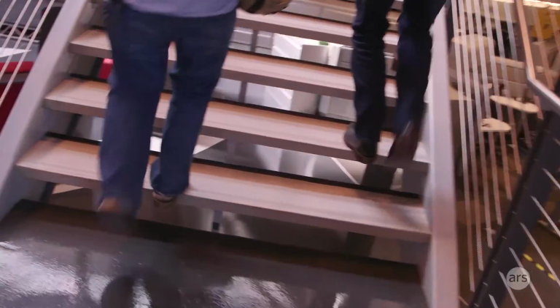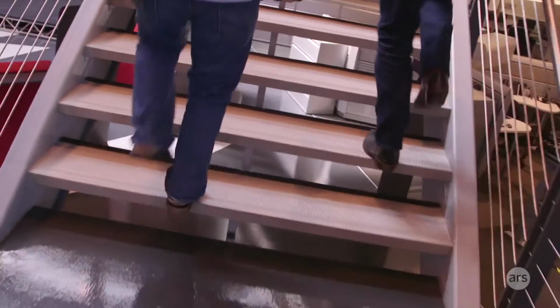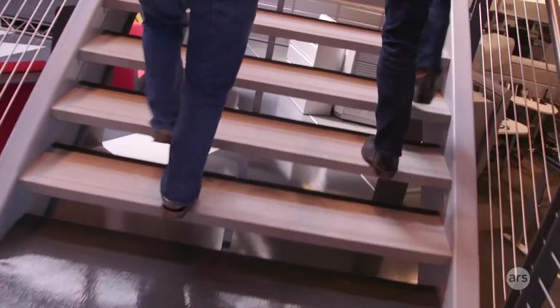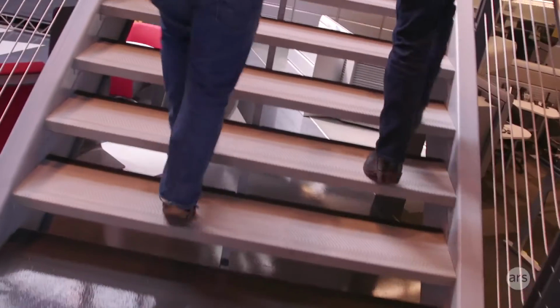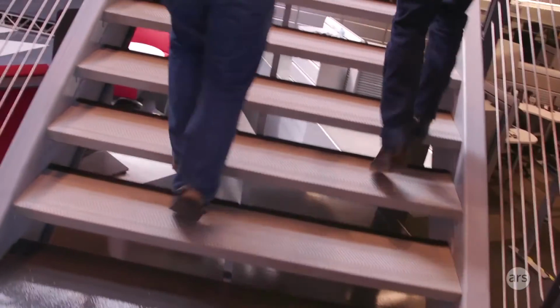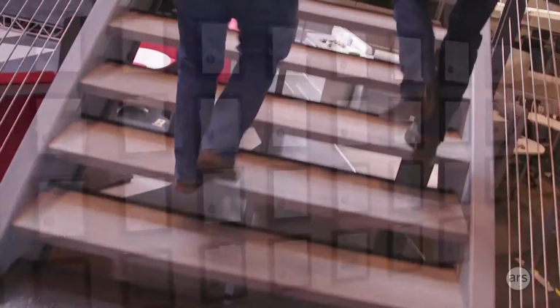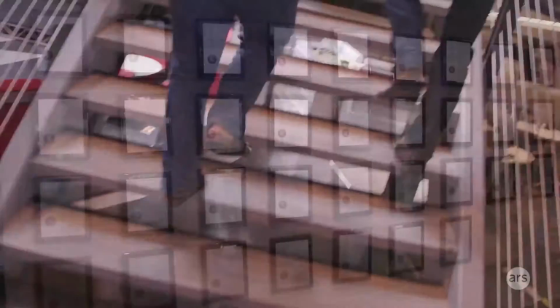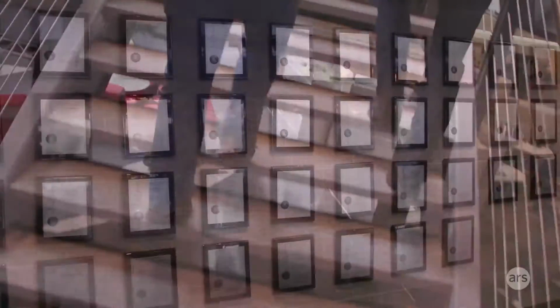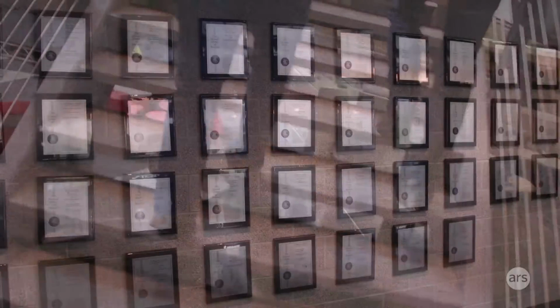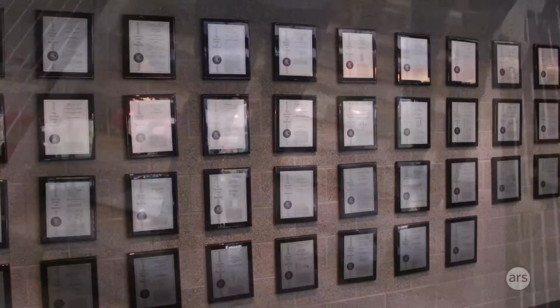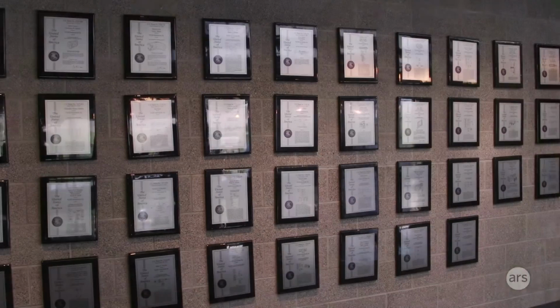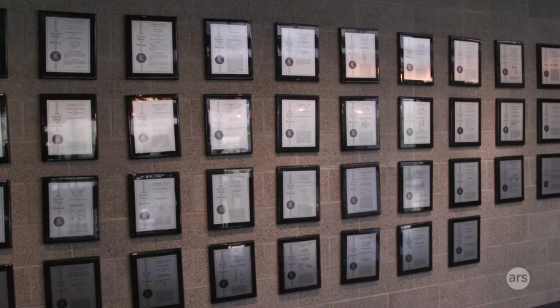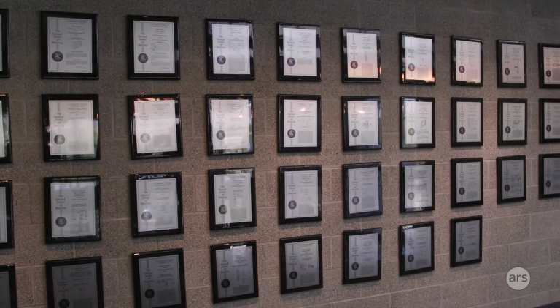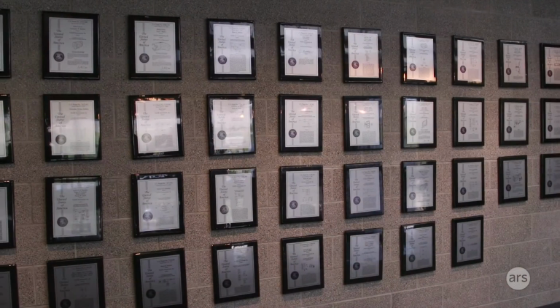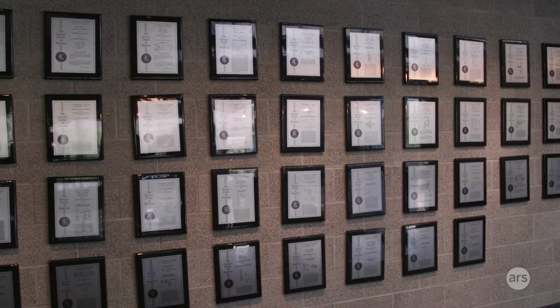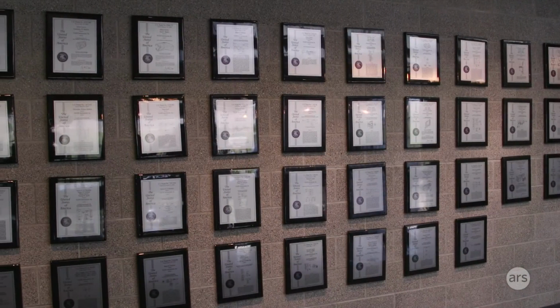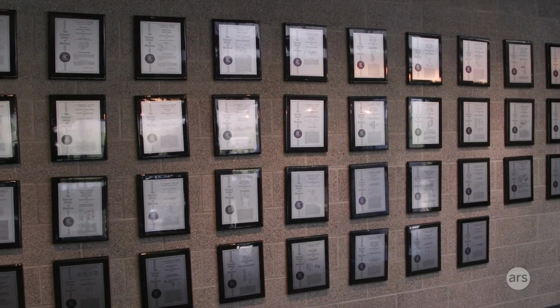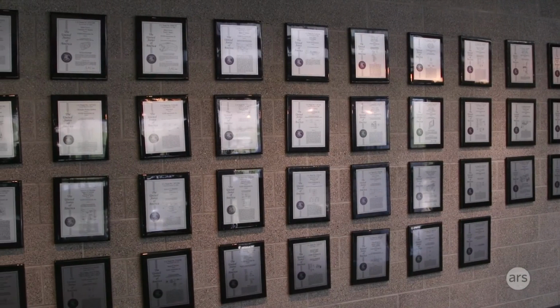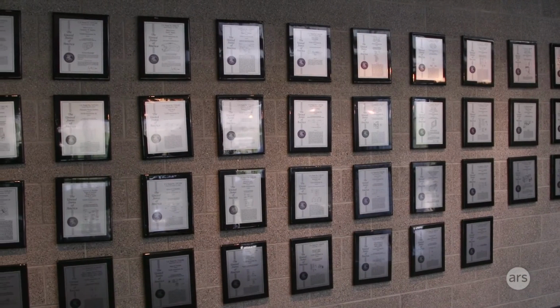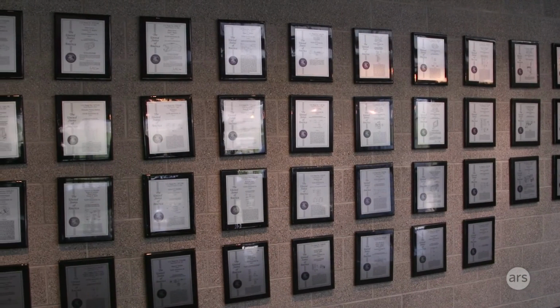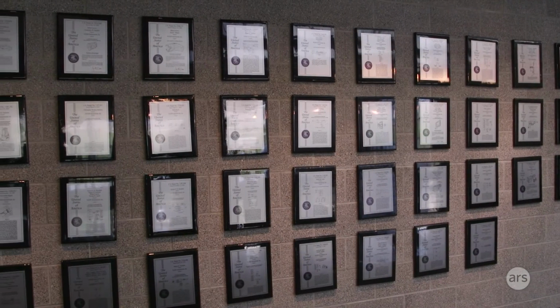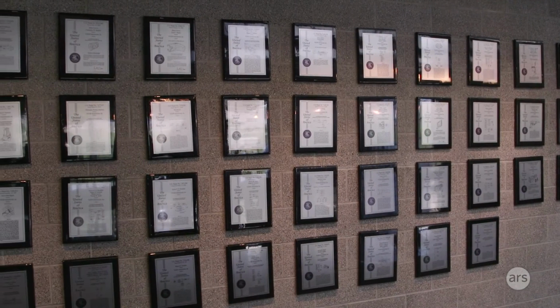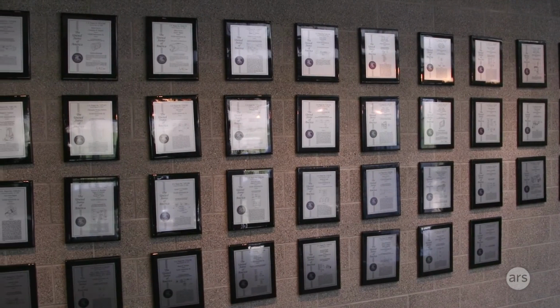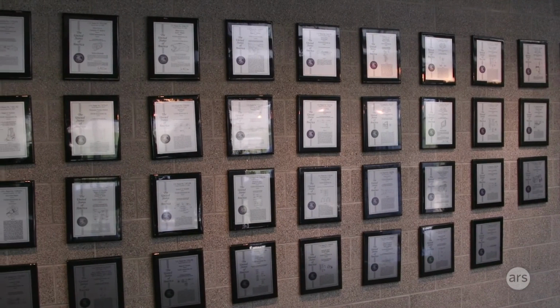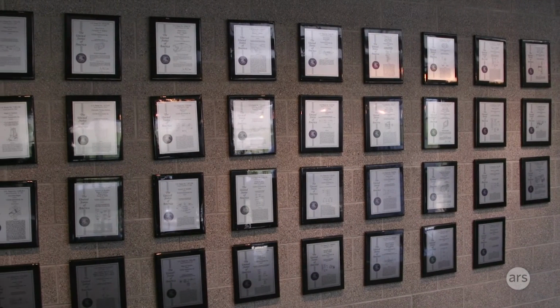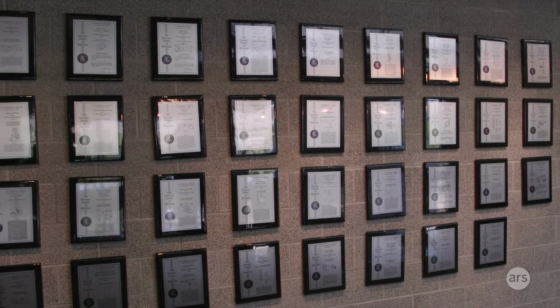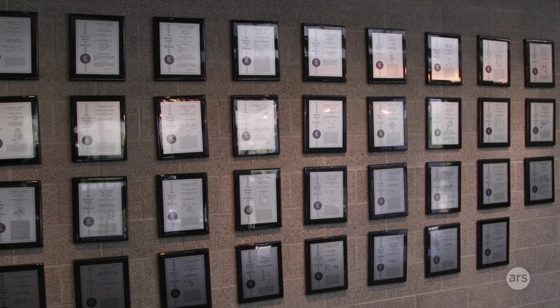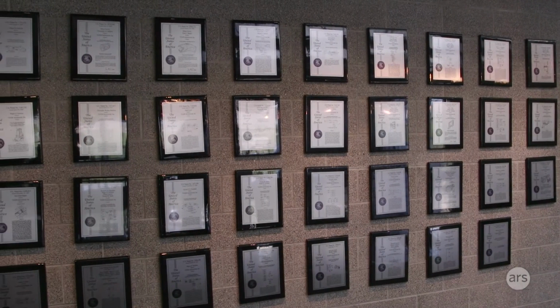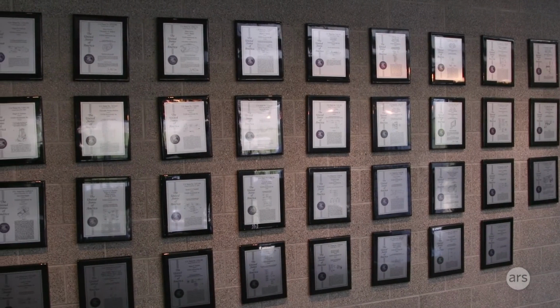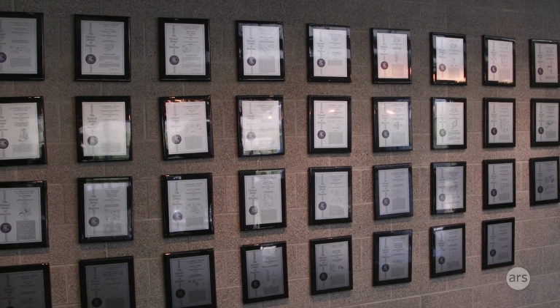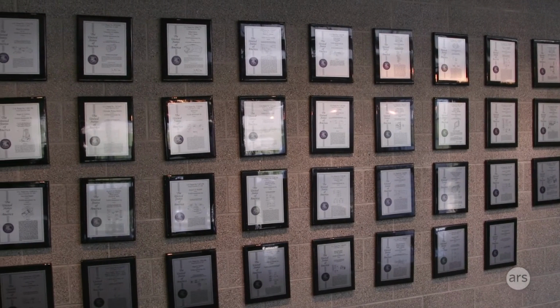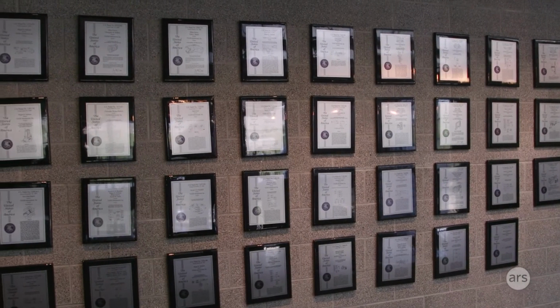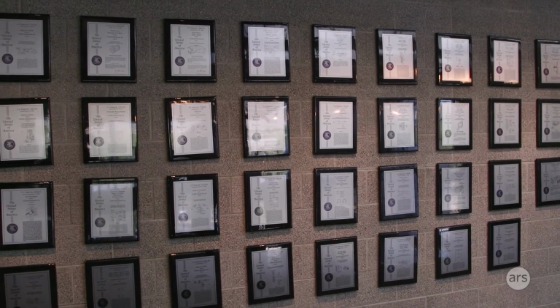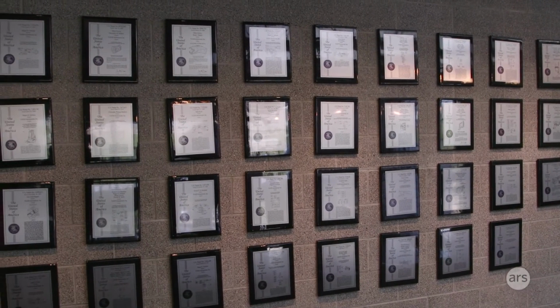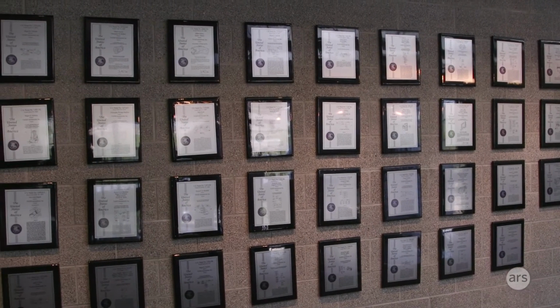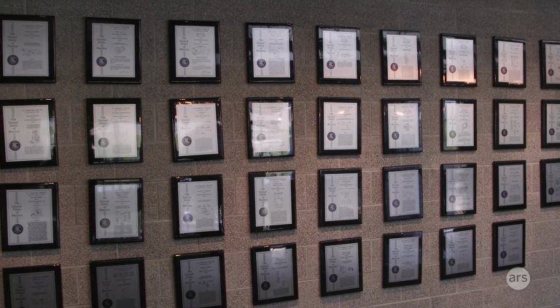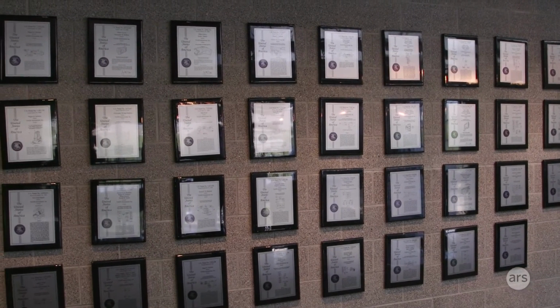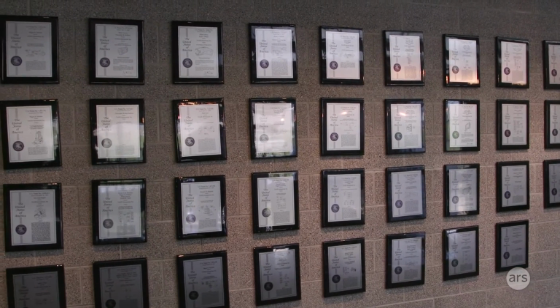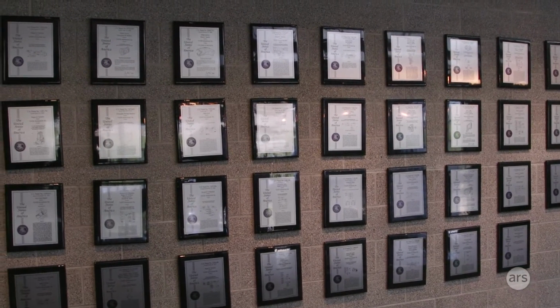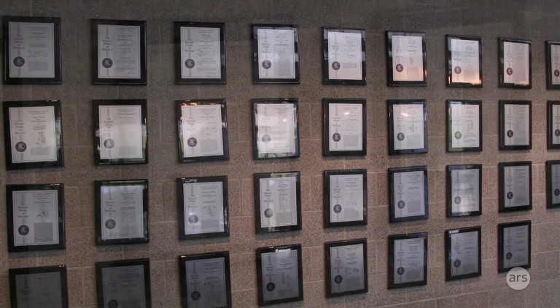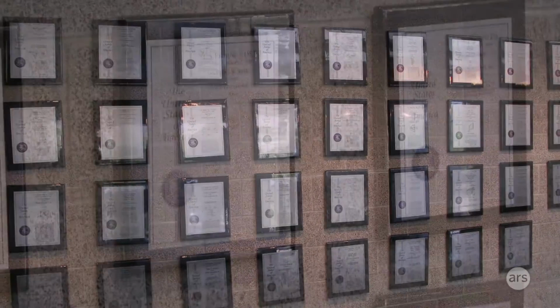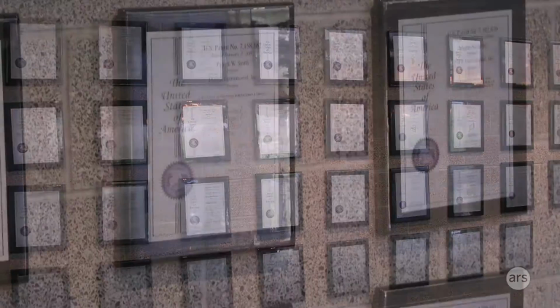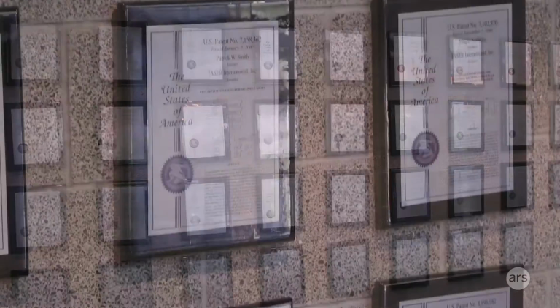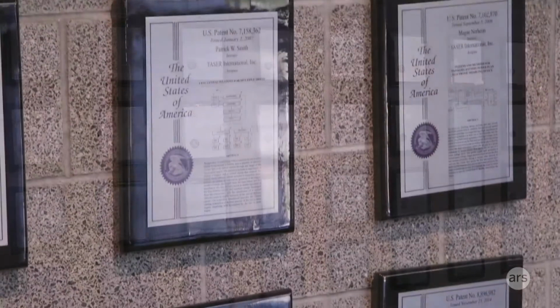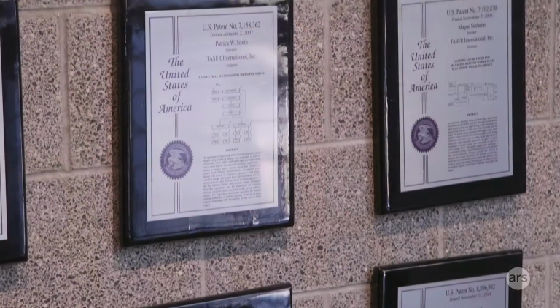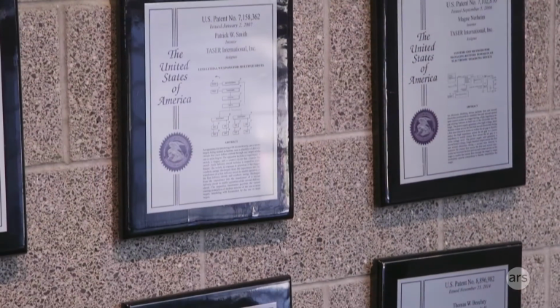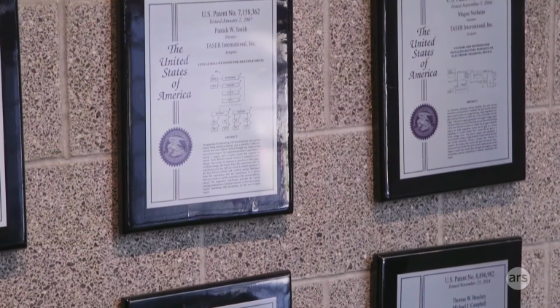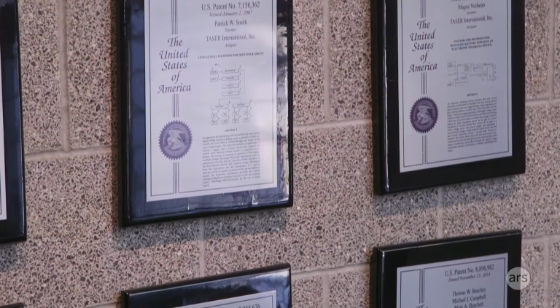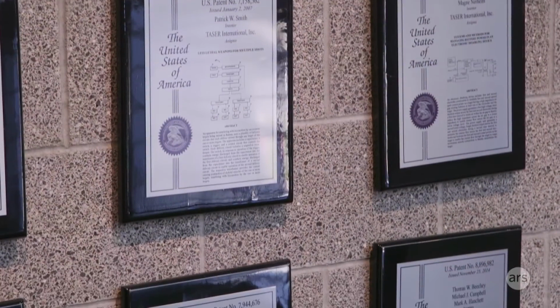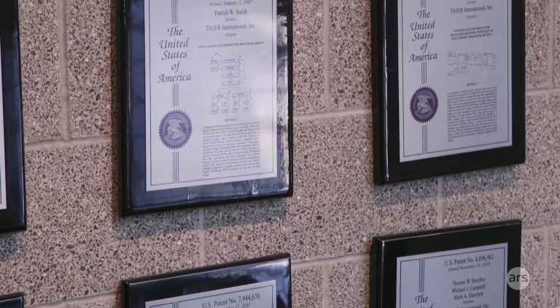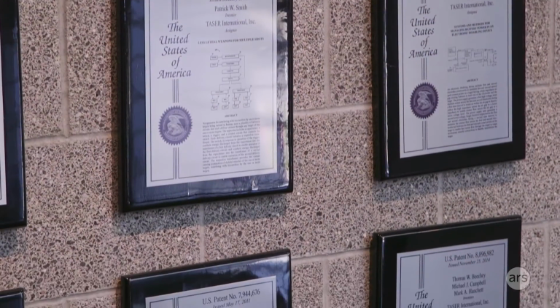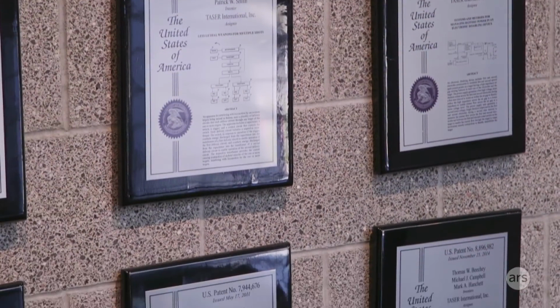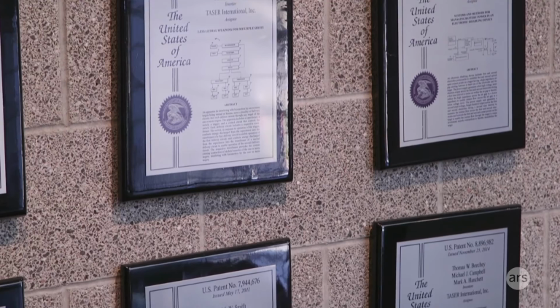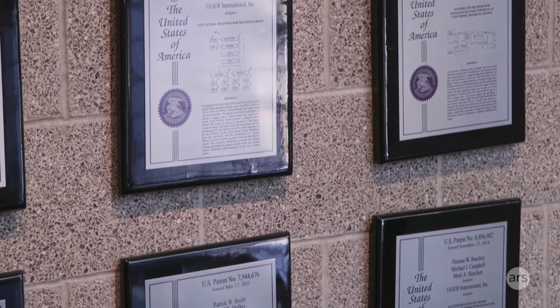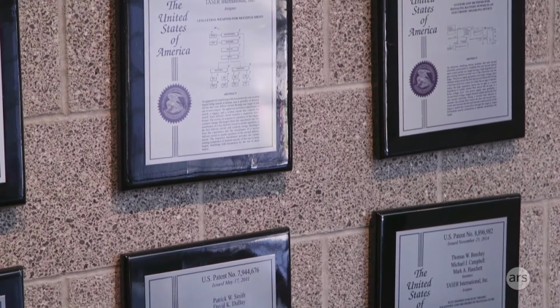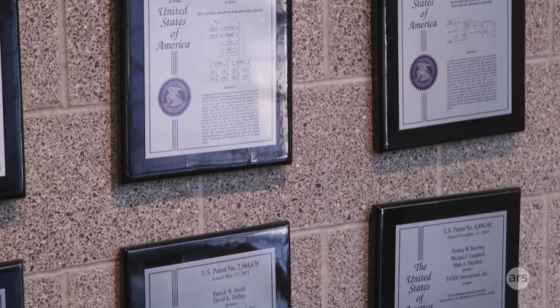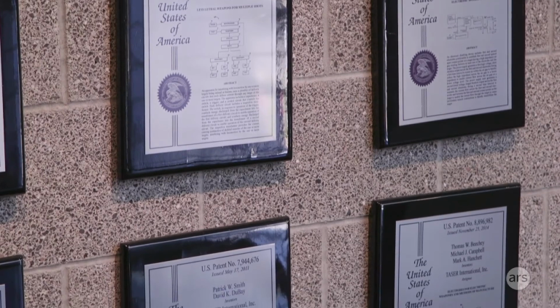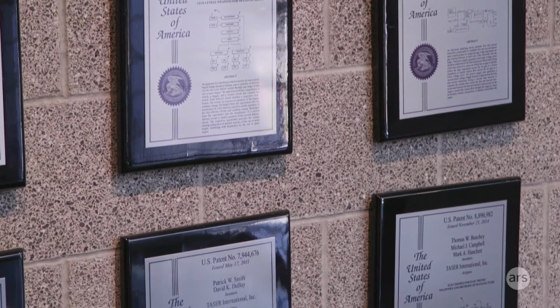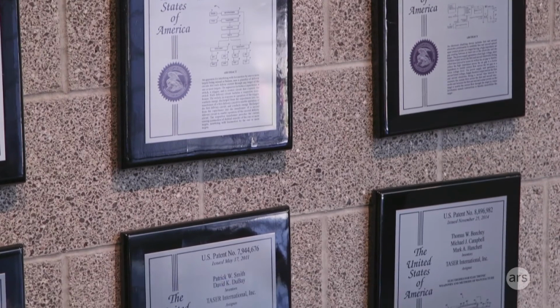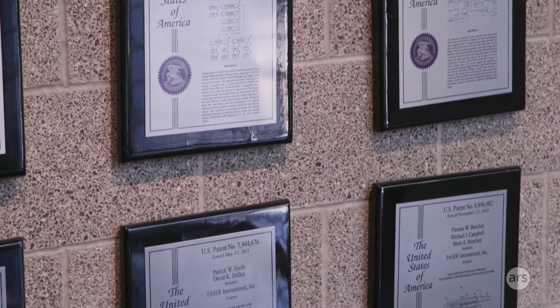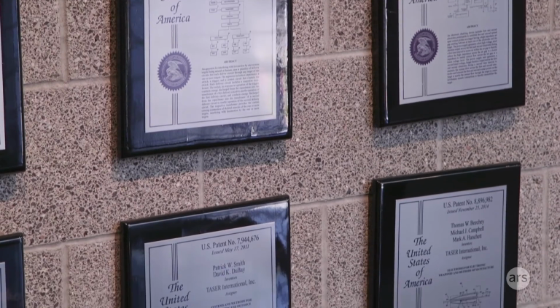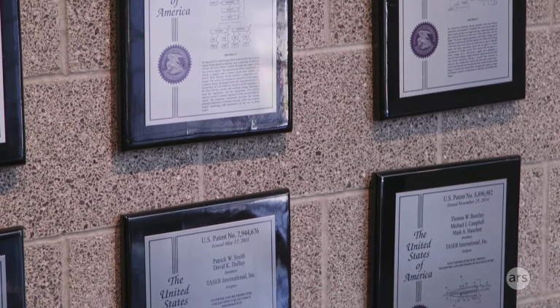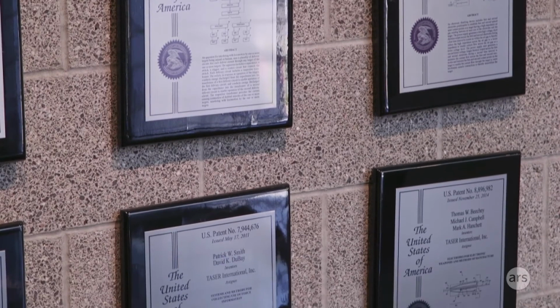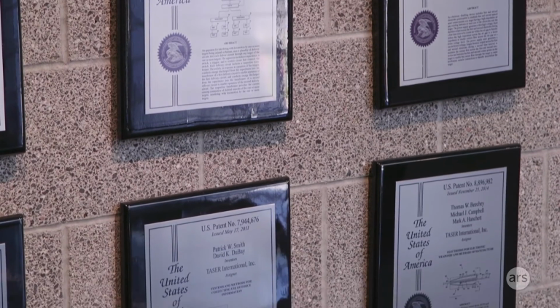This is what I call patent or perish. This is just some of the patents that we have — we've got over a hundred and some odd patents out there.